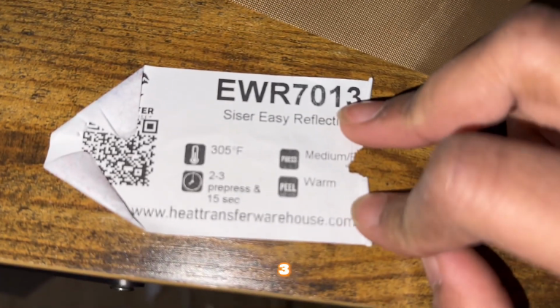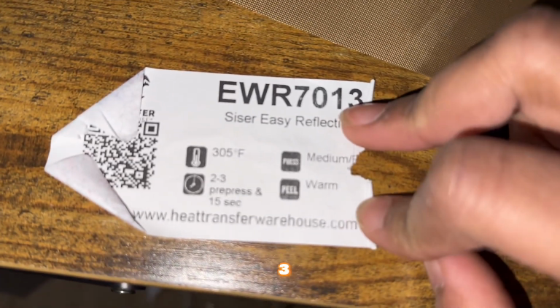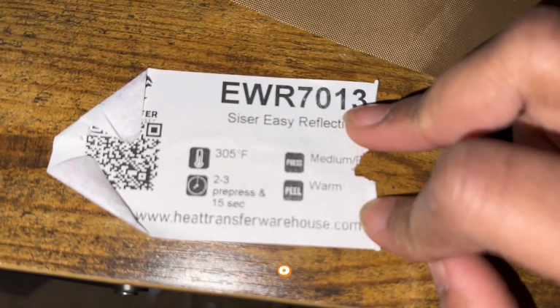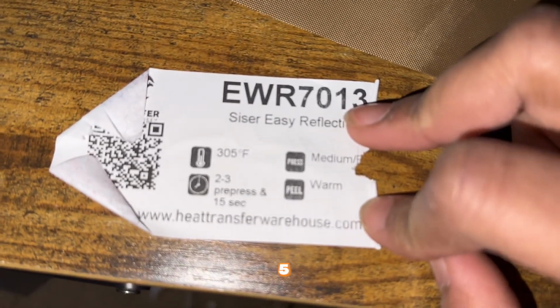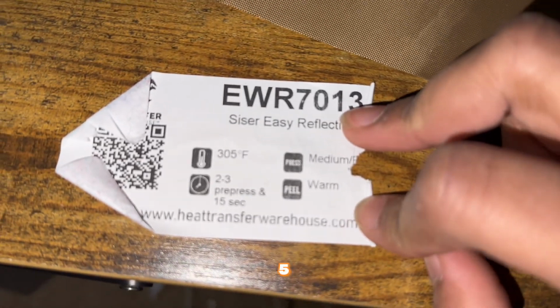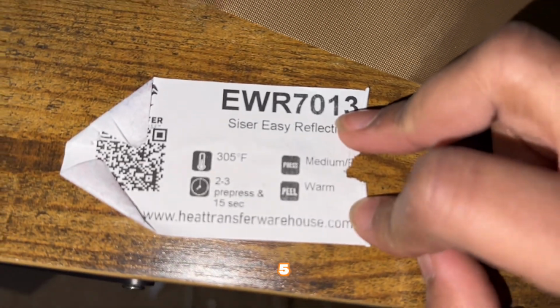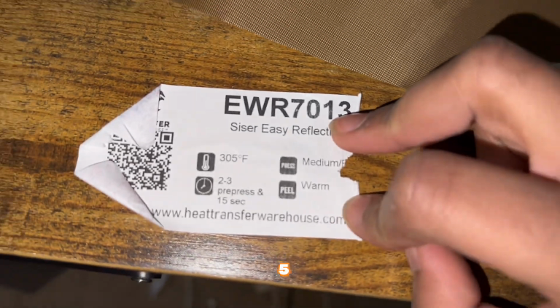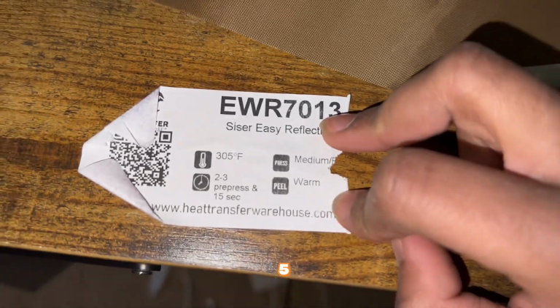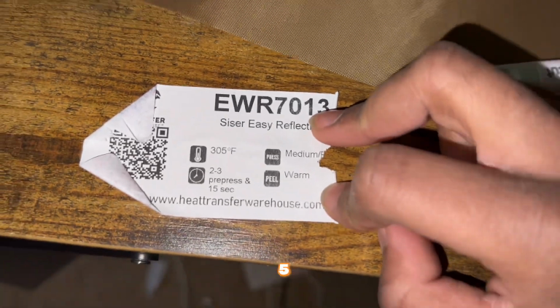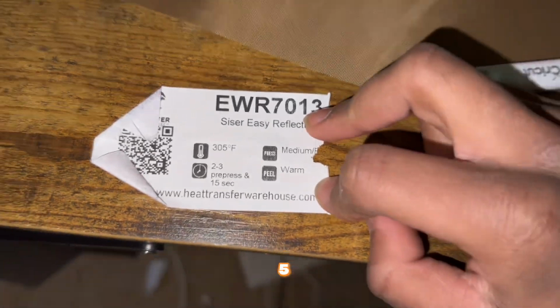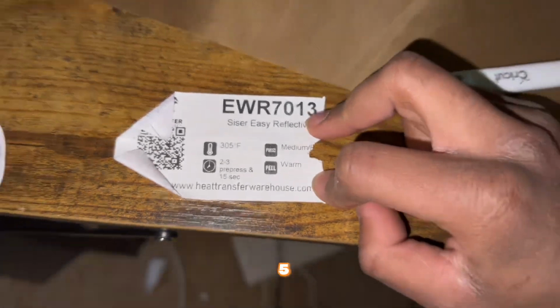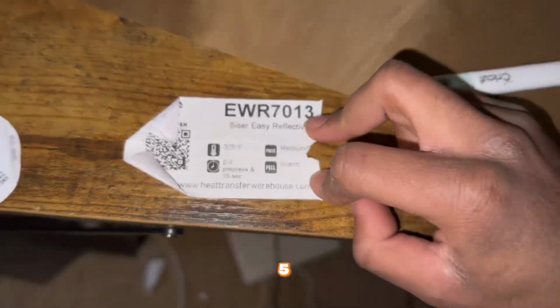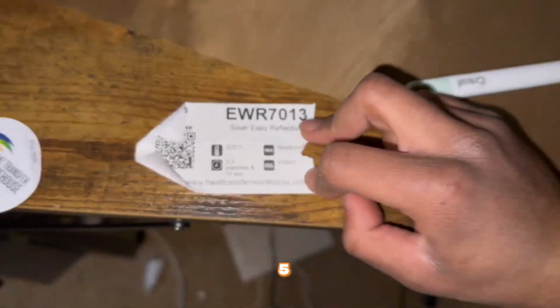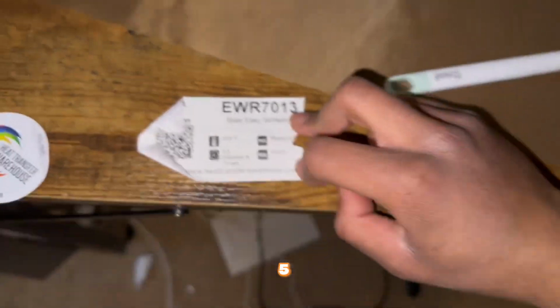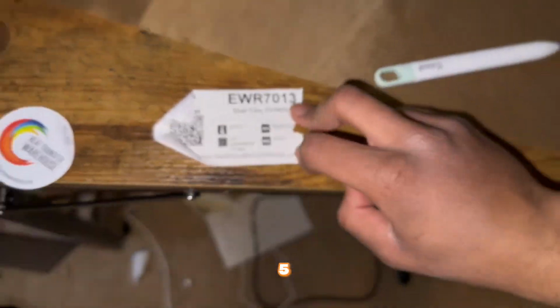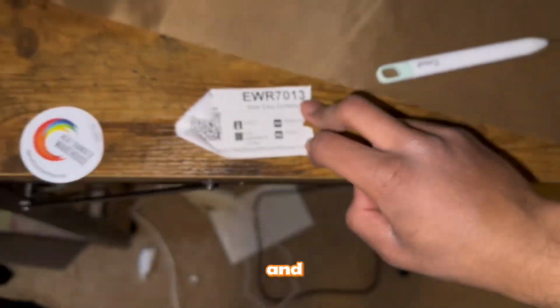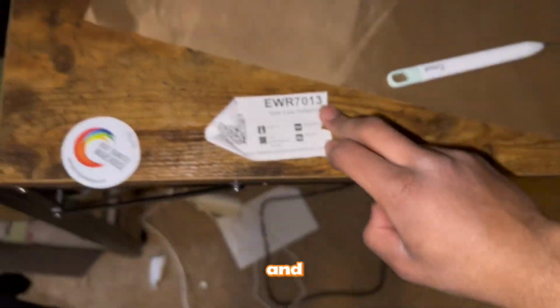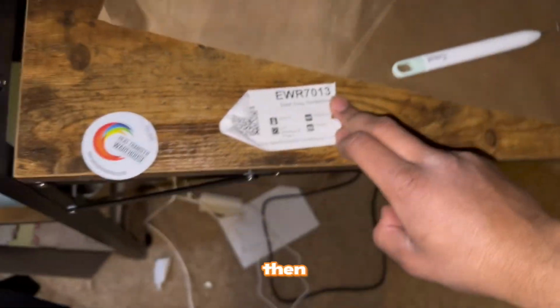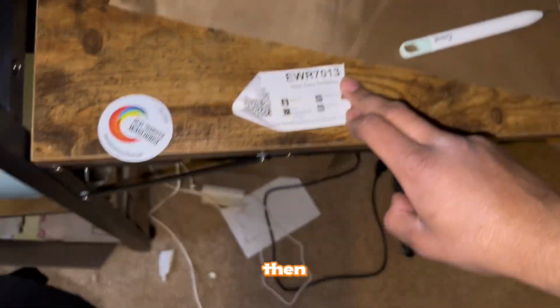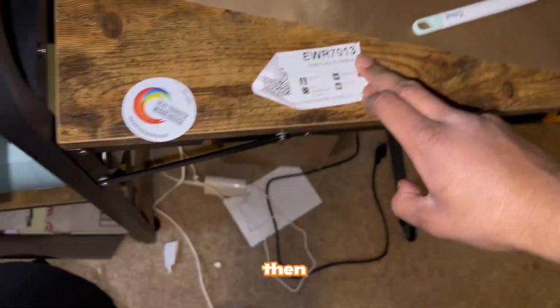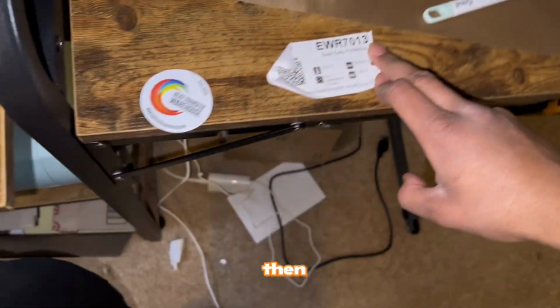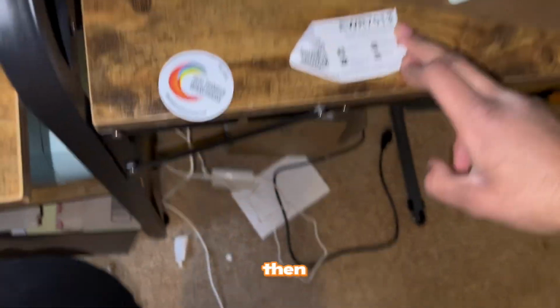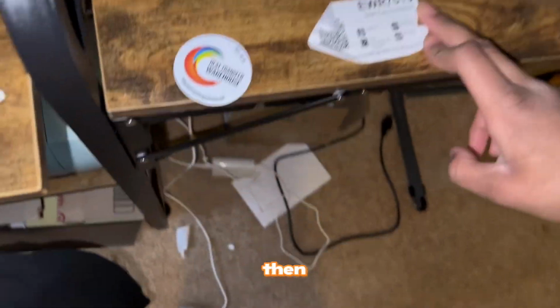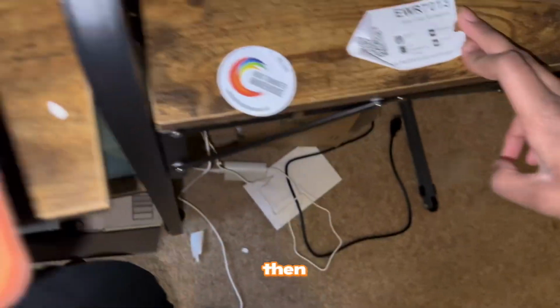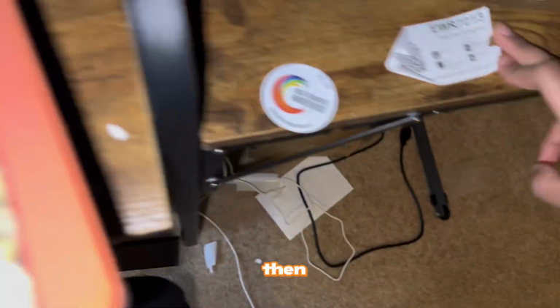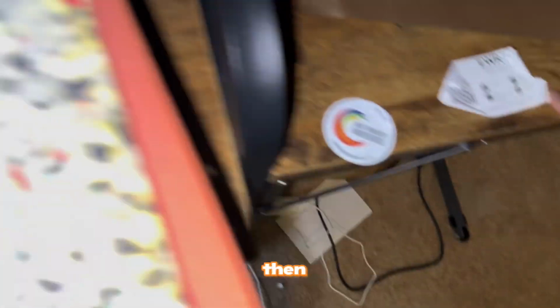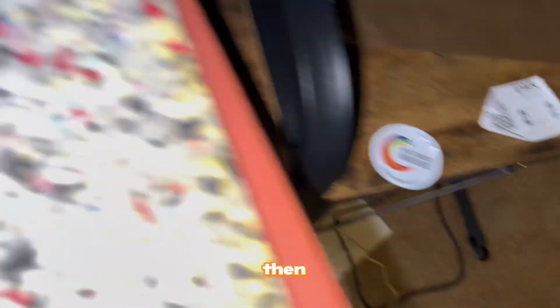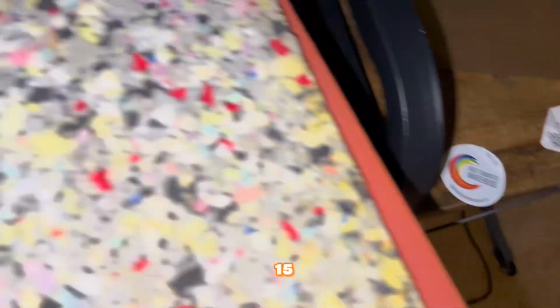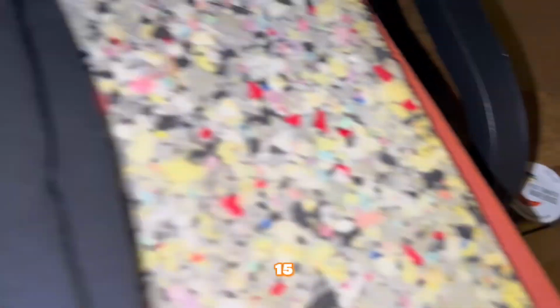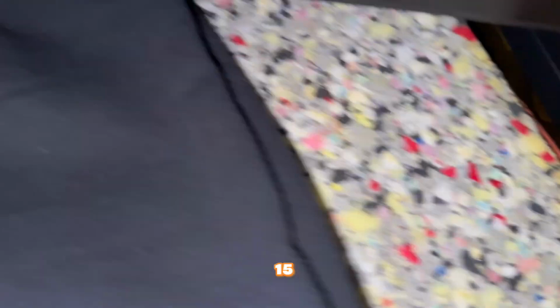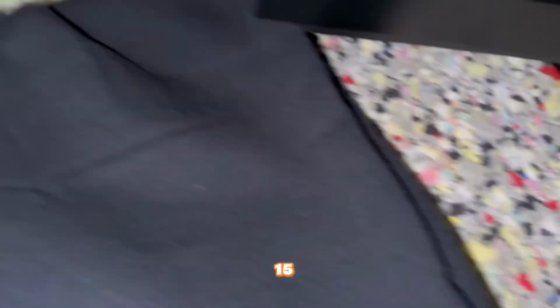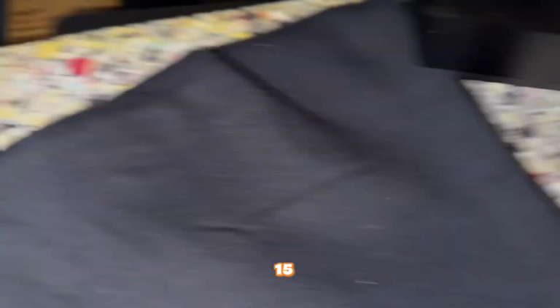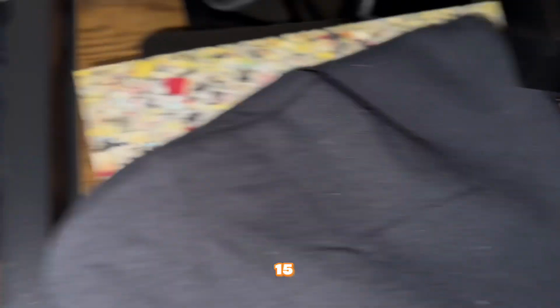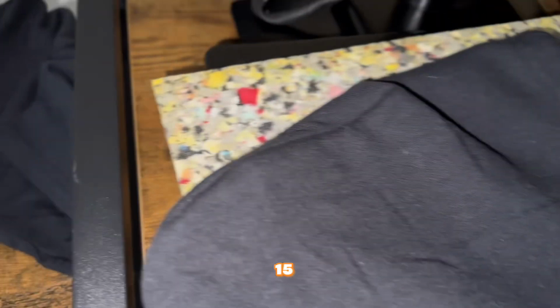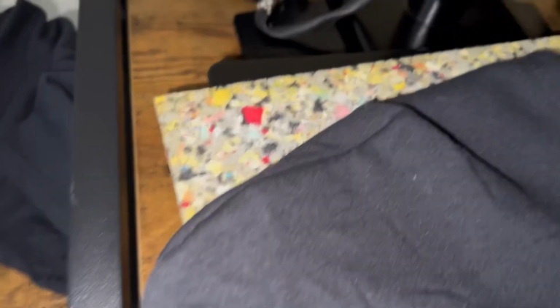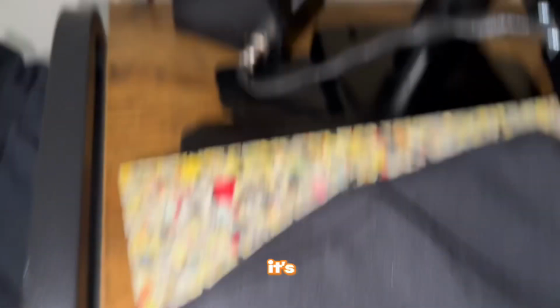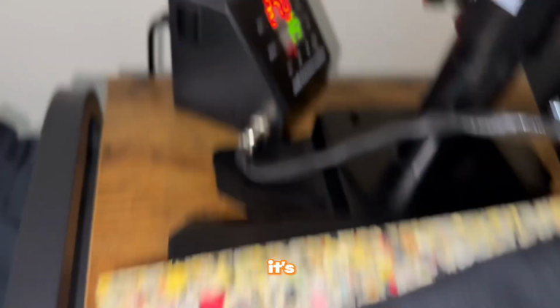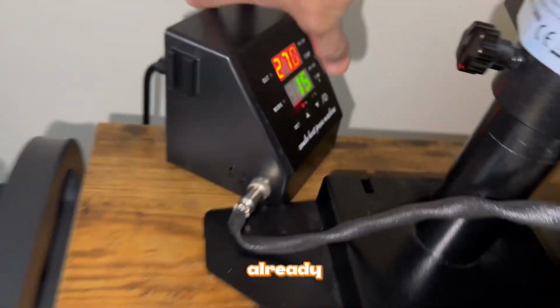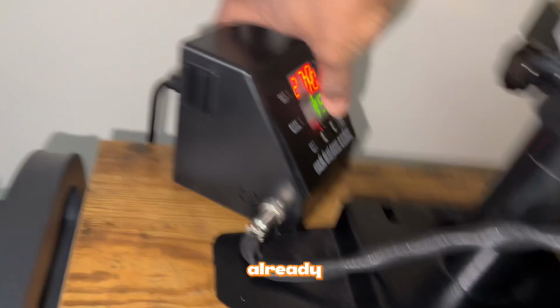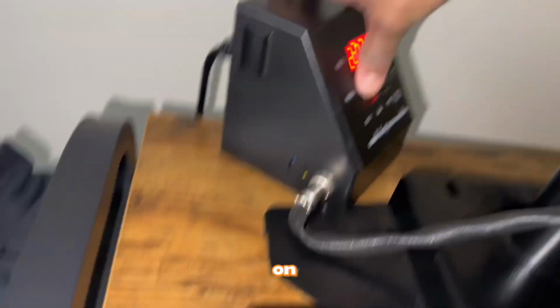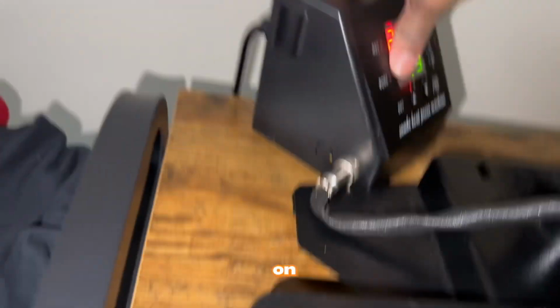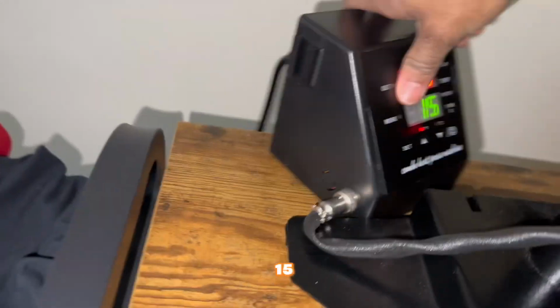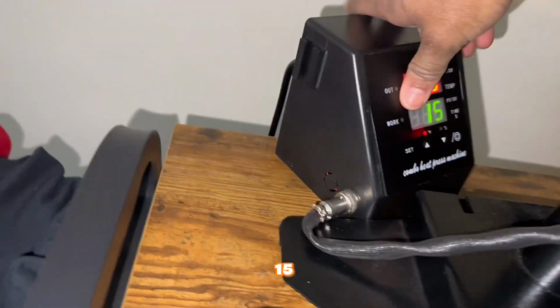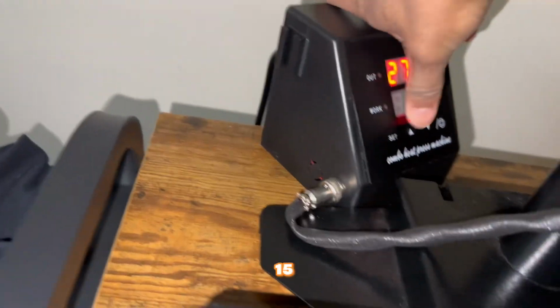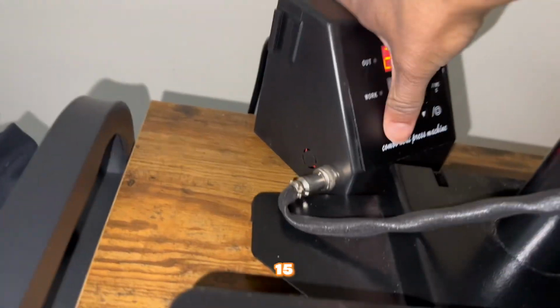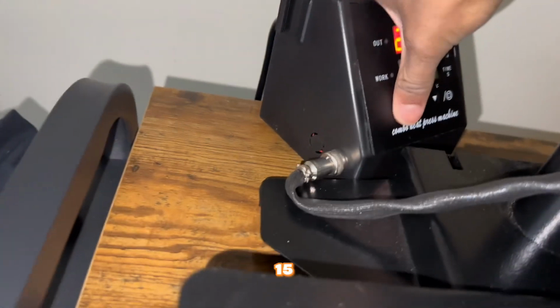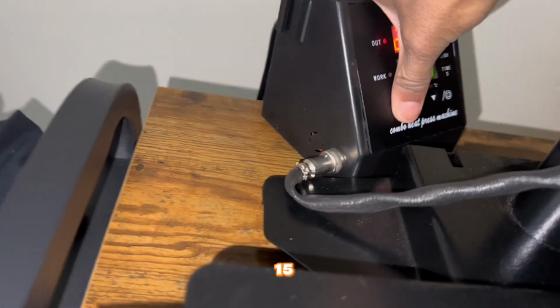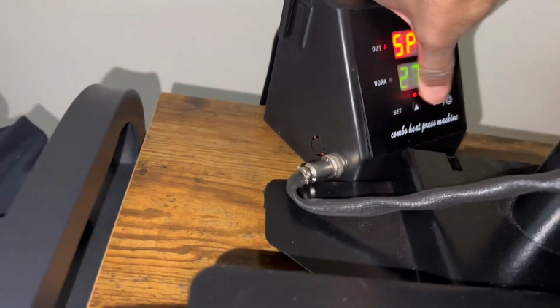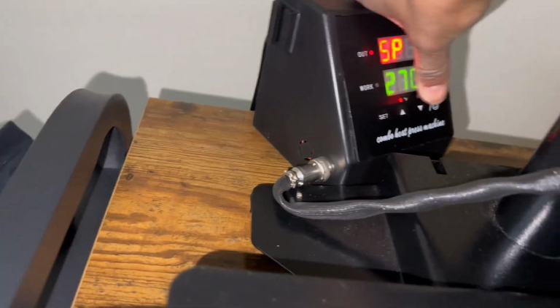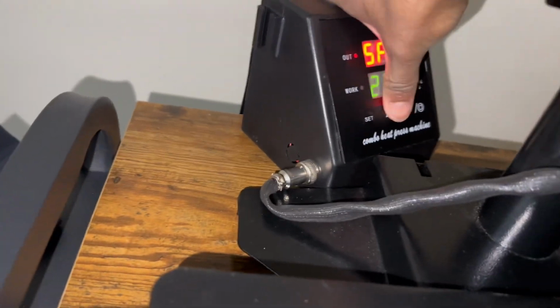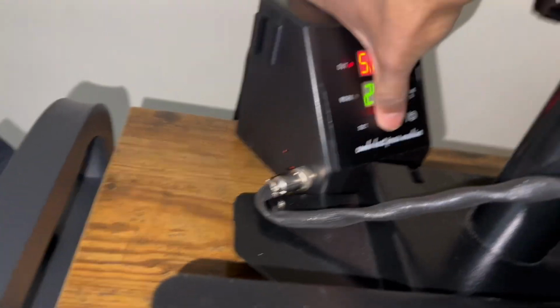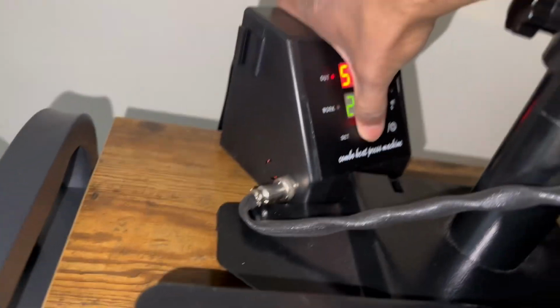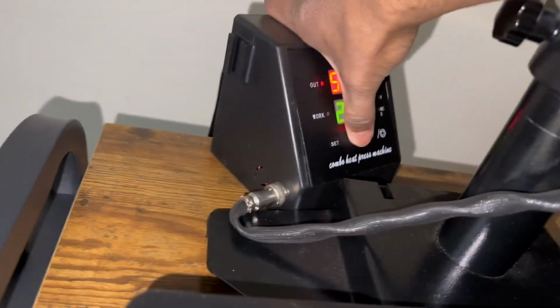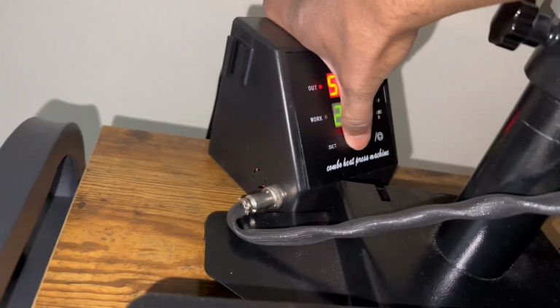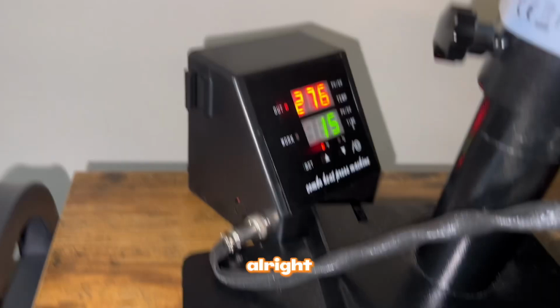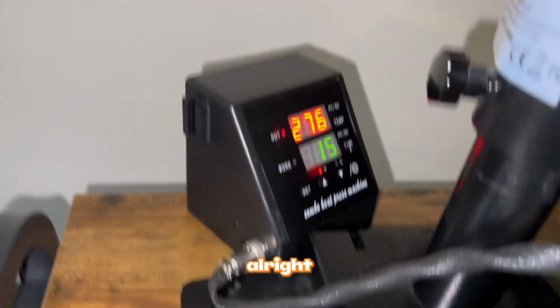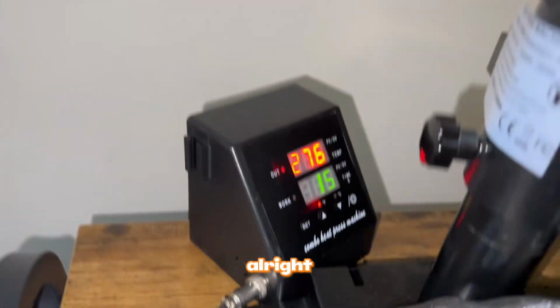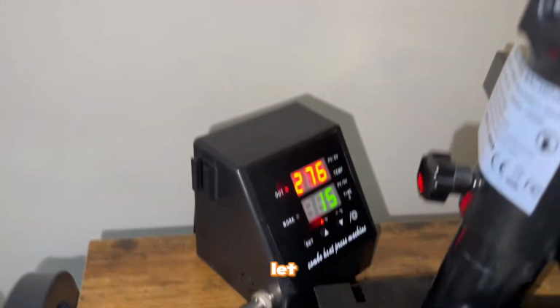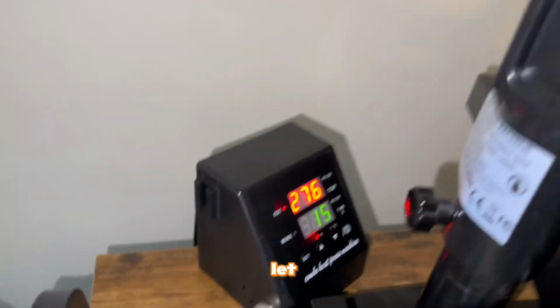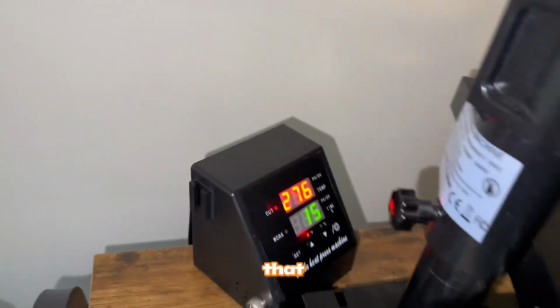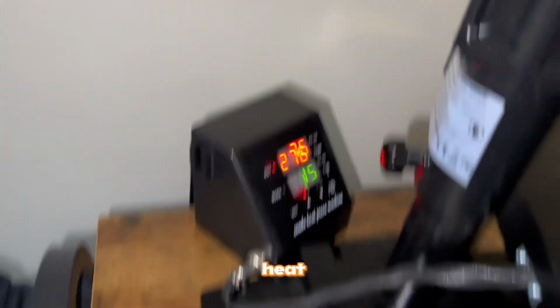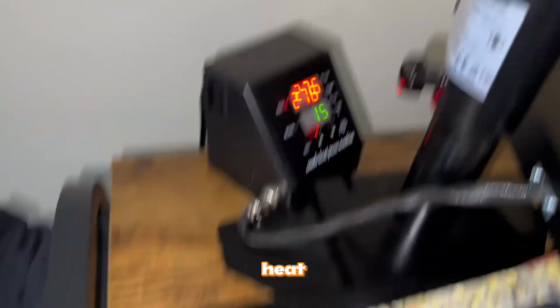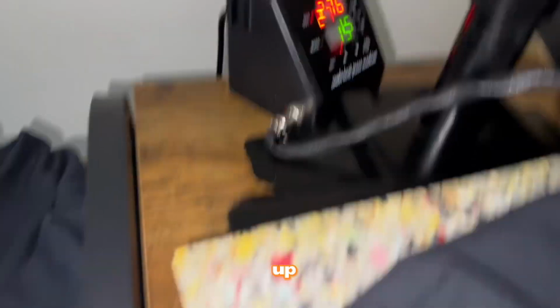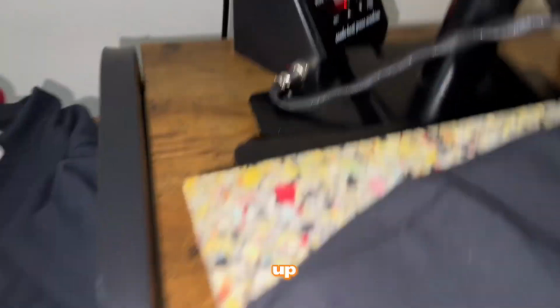Alright, so here we go — the EasyReflect system. I'm going to set the heat press to 305 degrees and 15 seconds. I'll let that heat up.